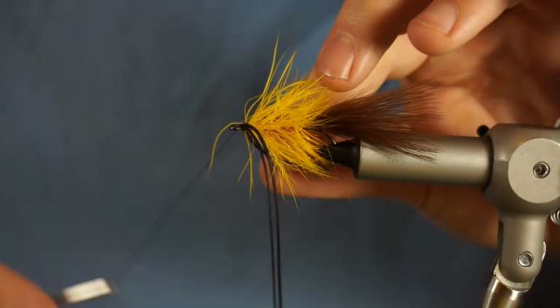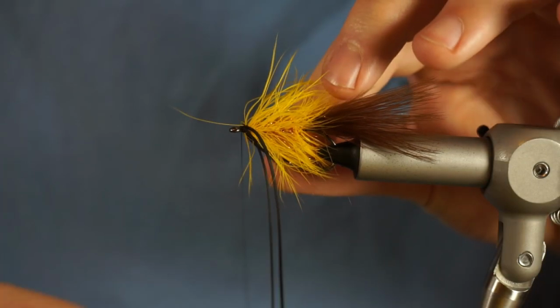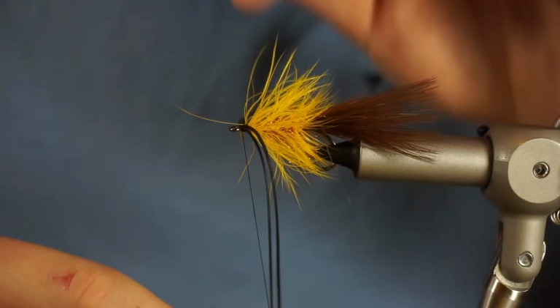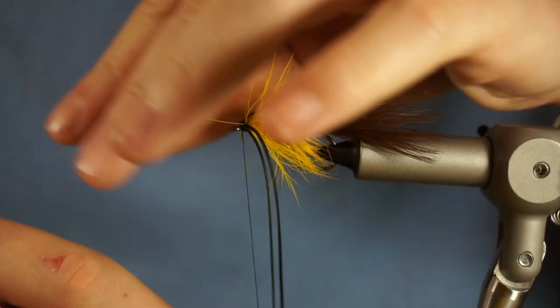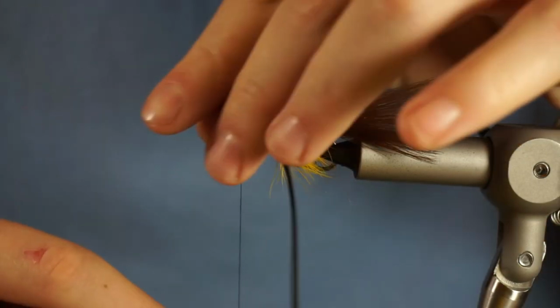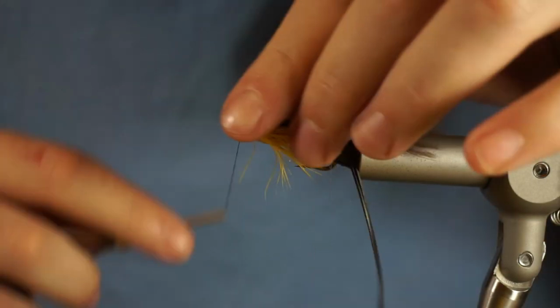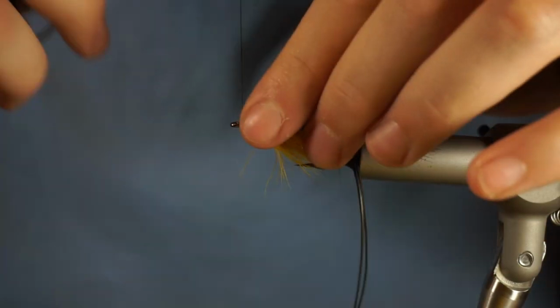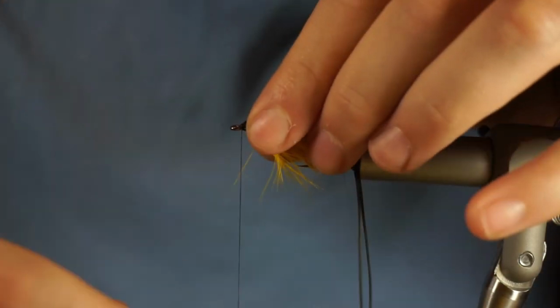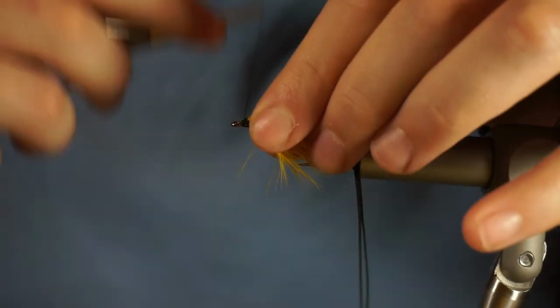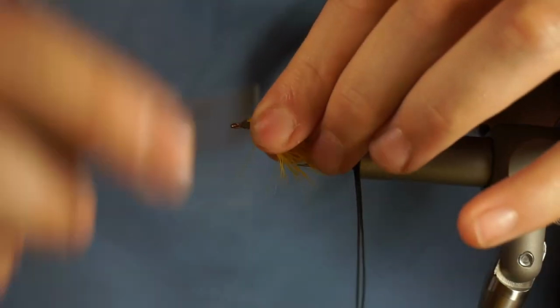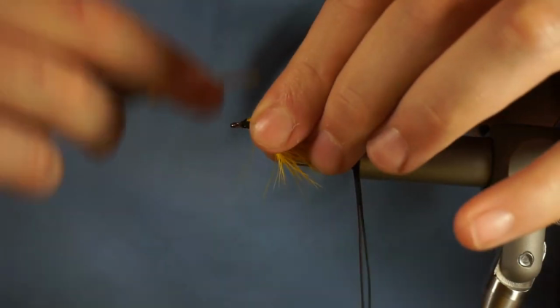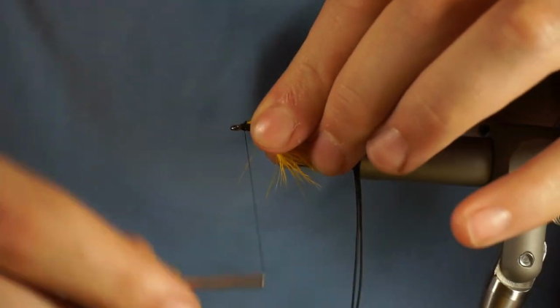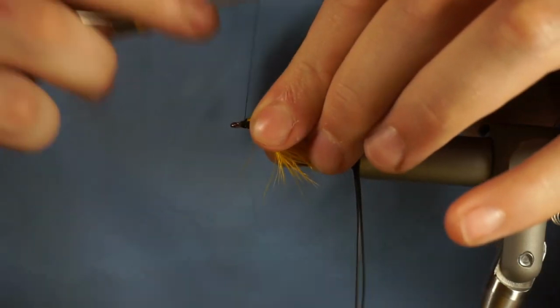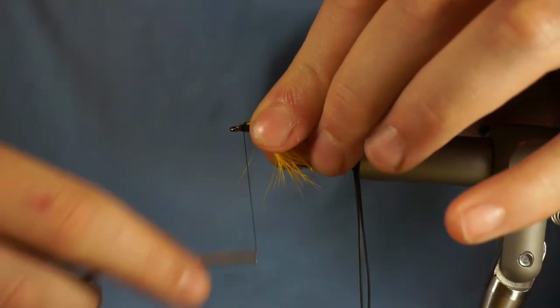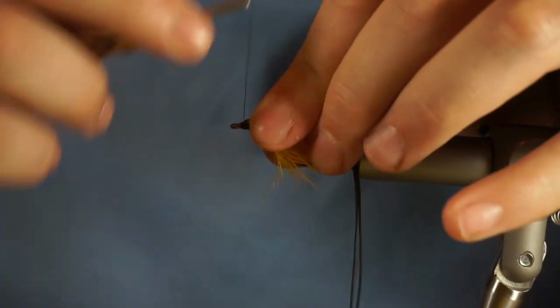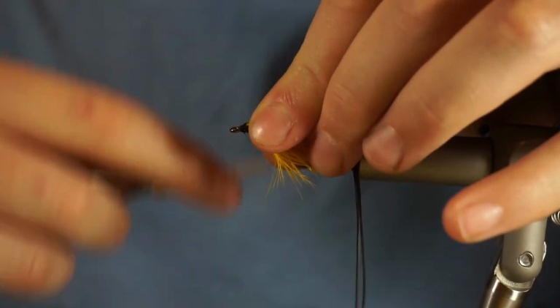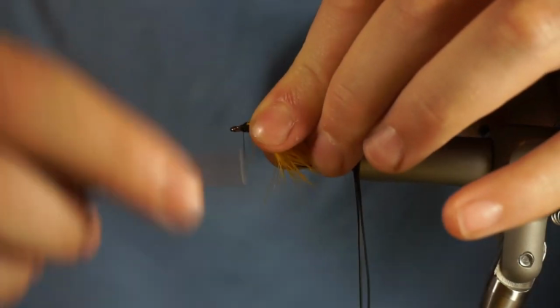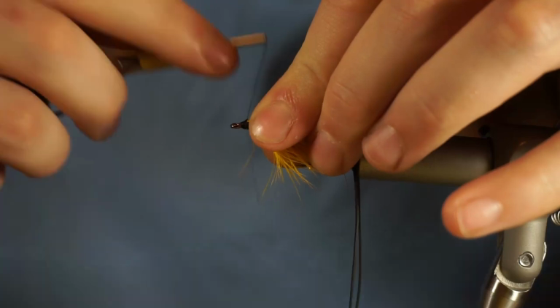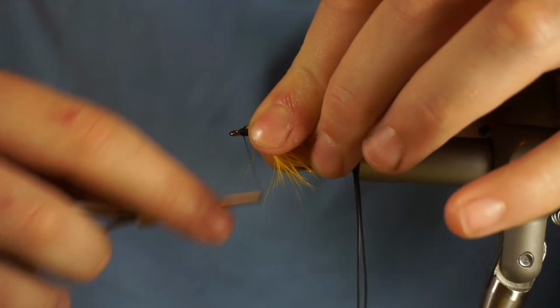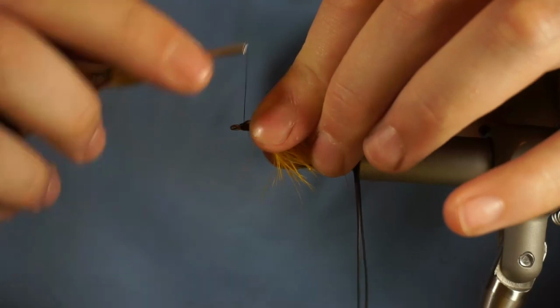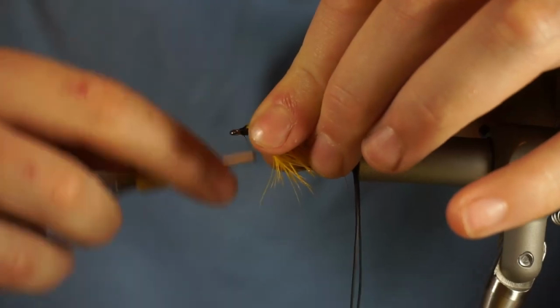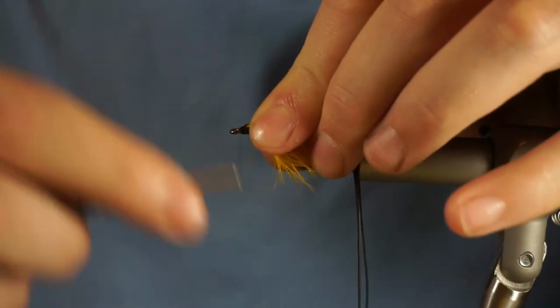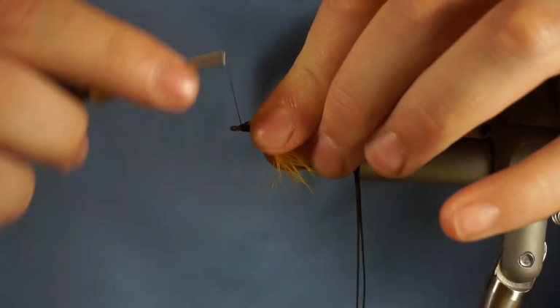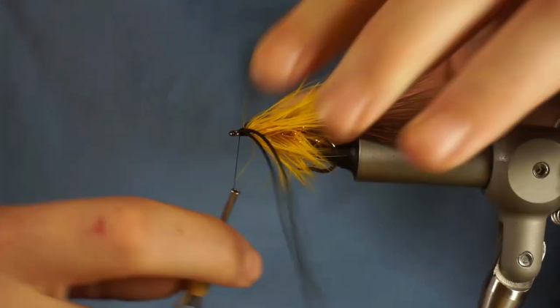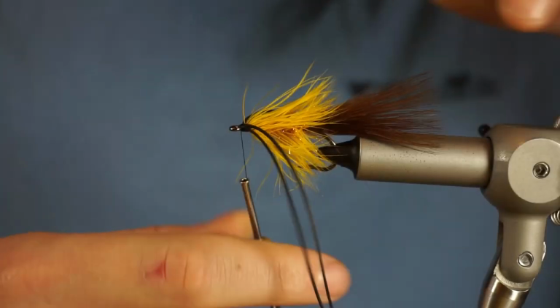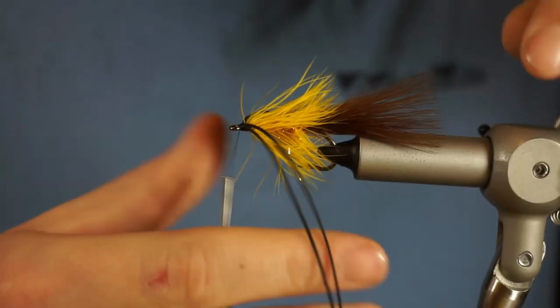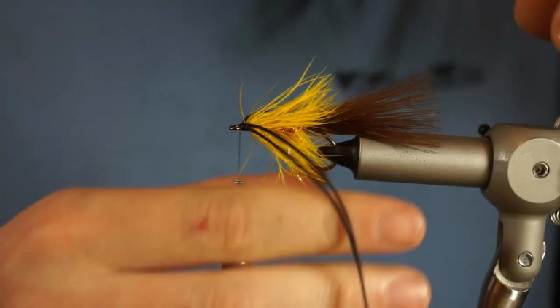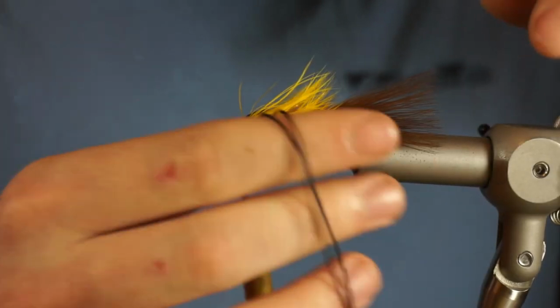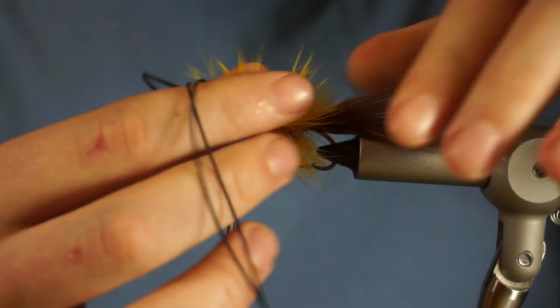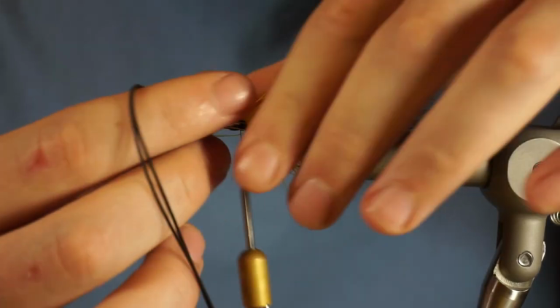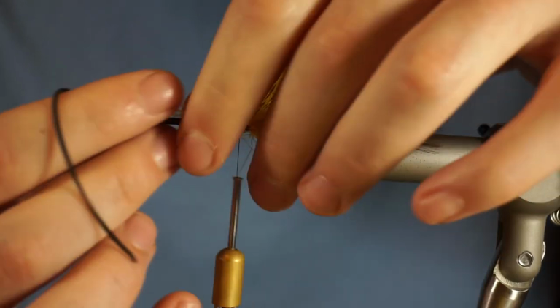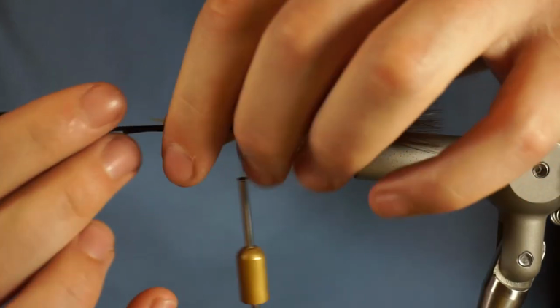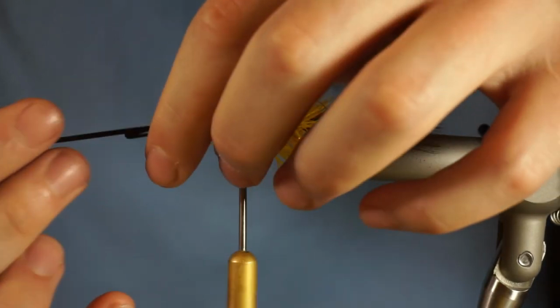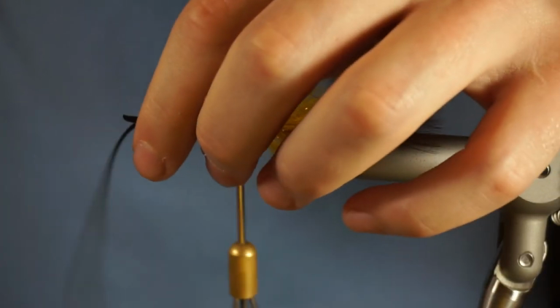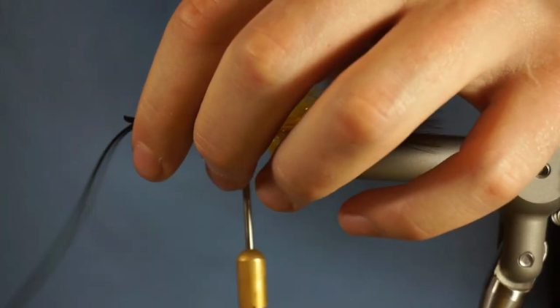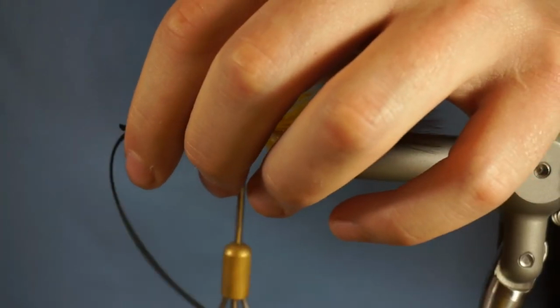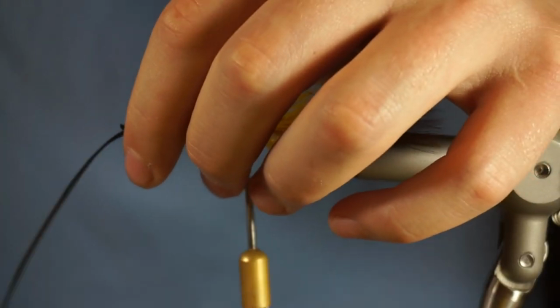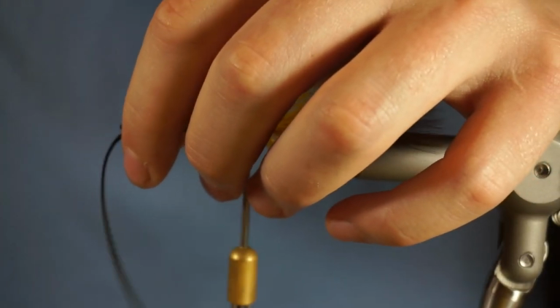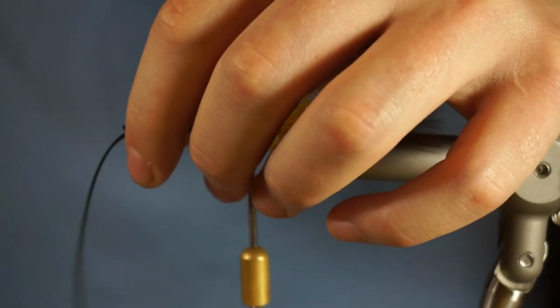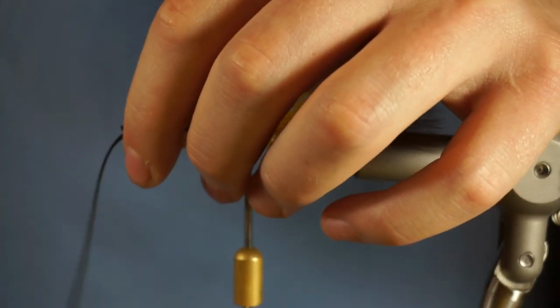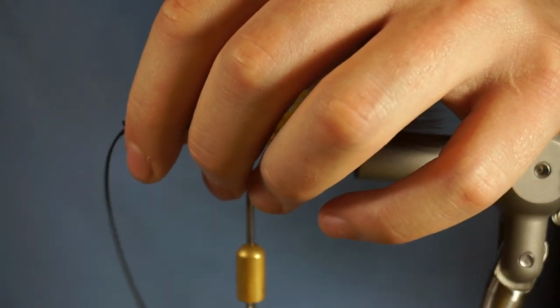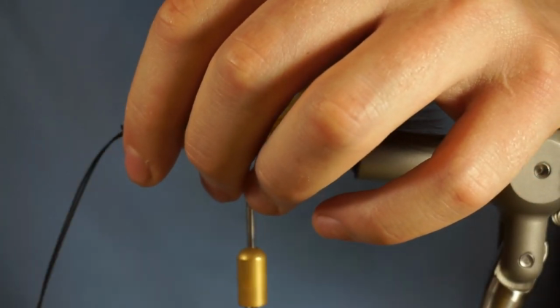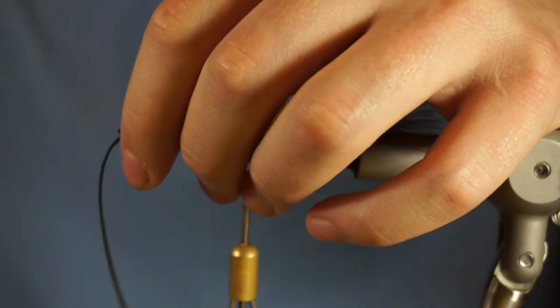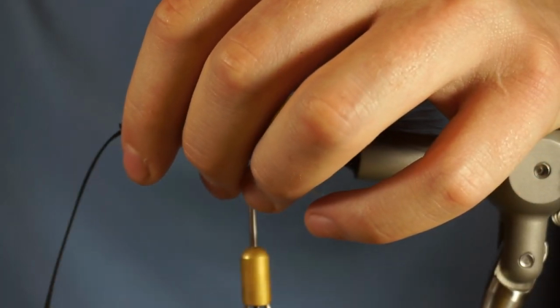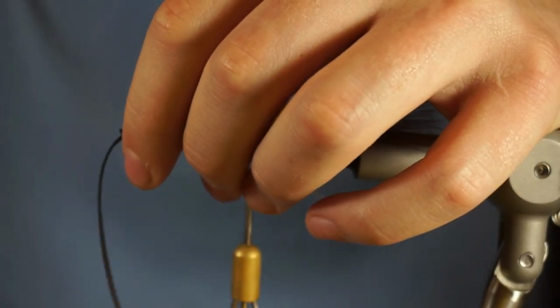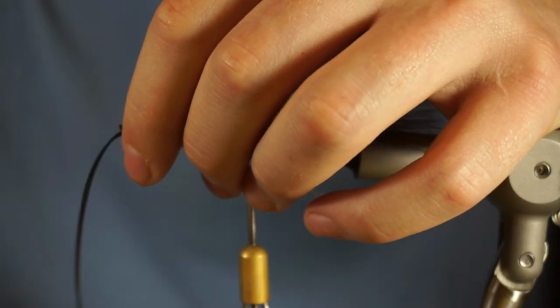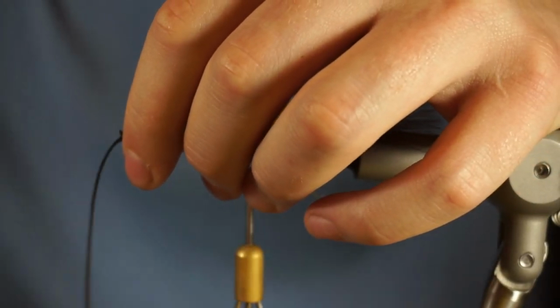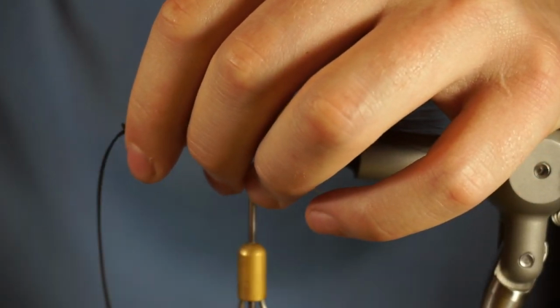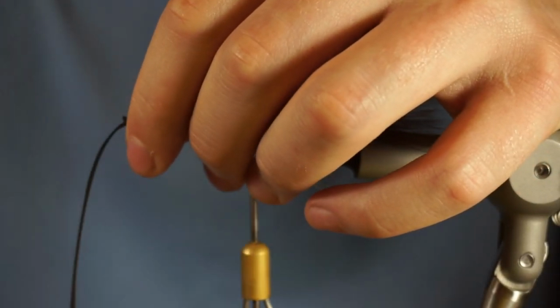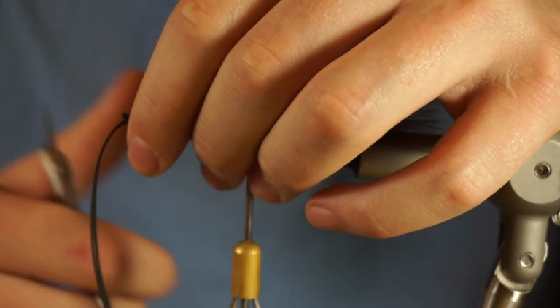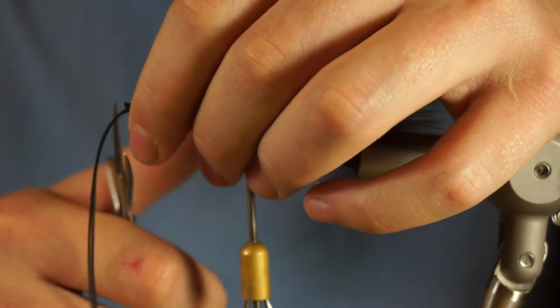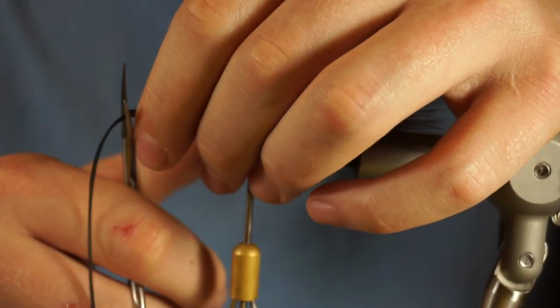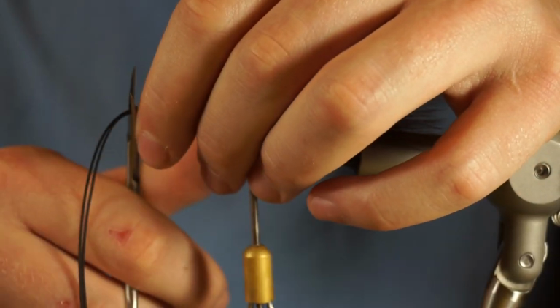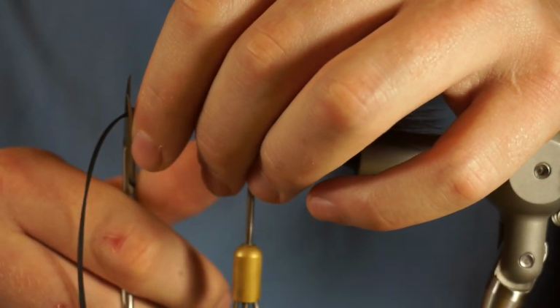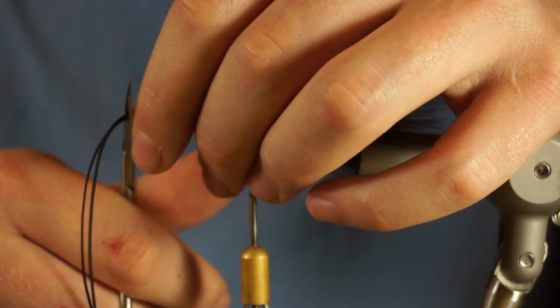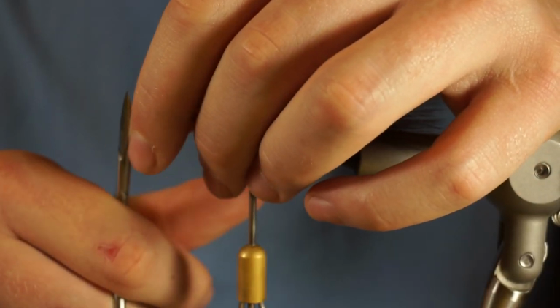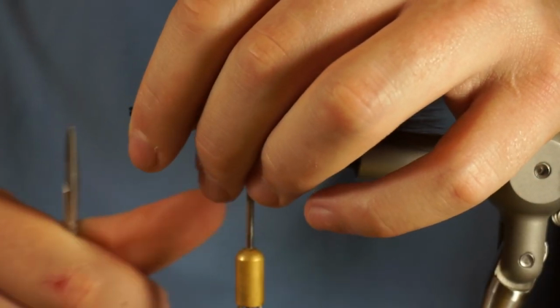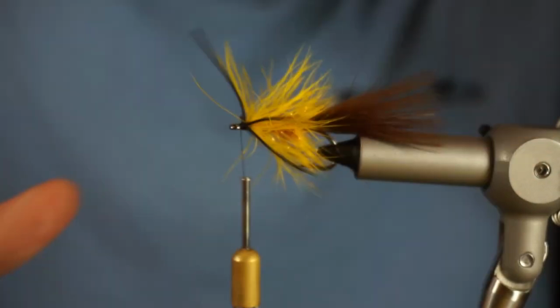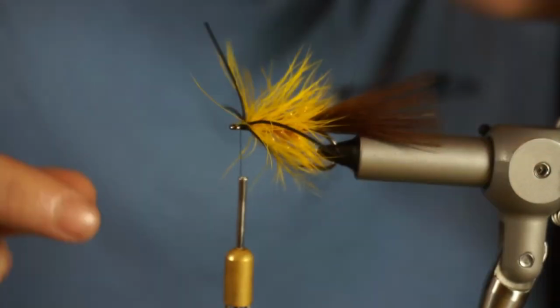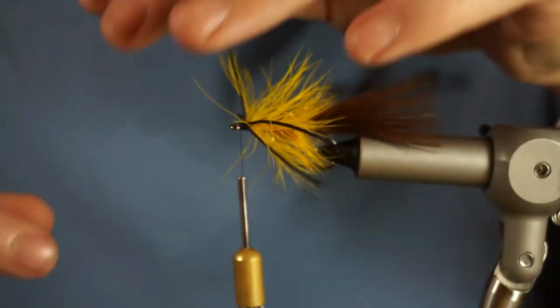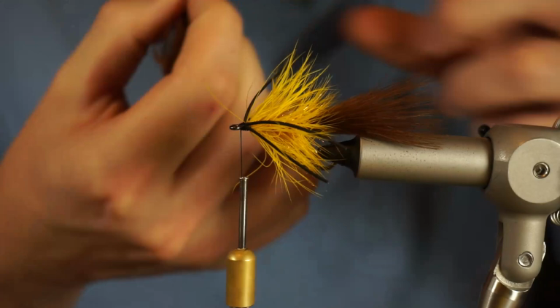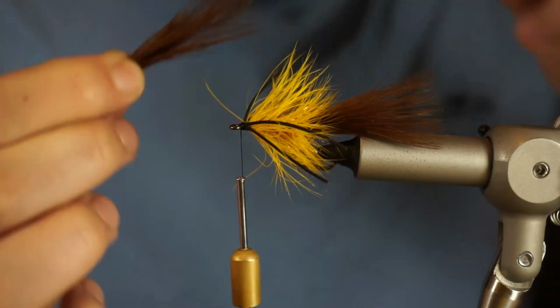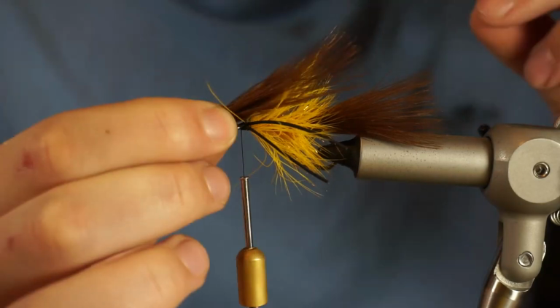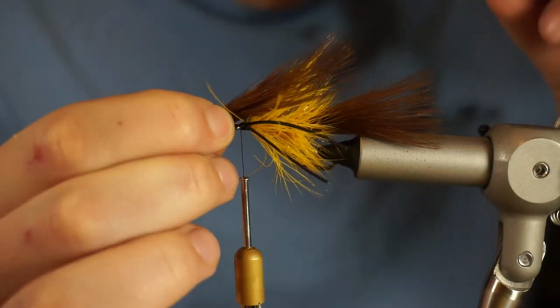Coming in with some rubber legs. When I tie in these rubber legs, I do a figure-eight X-wrap on the legs so that they stand out at 90 degrees.